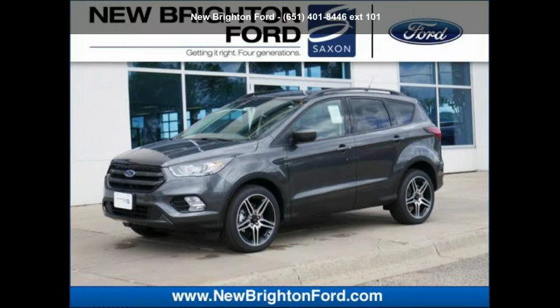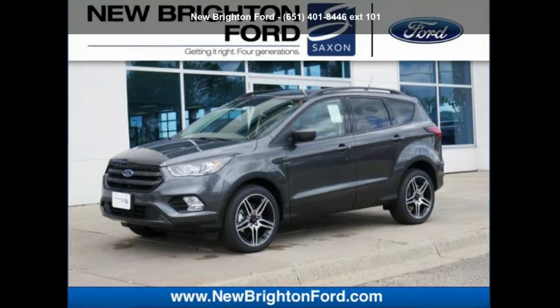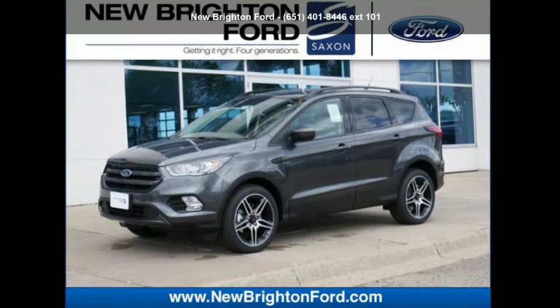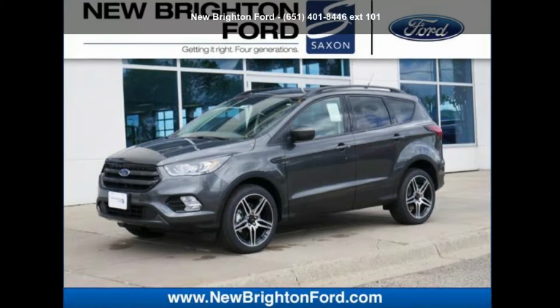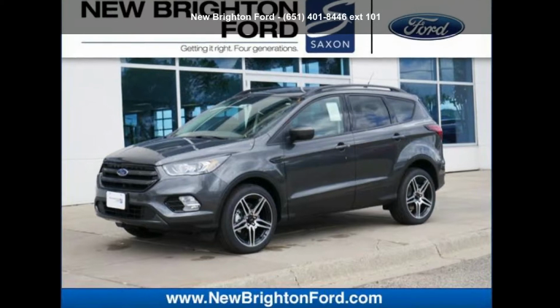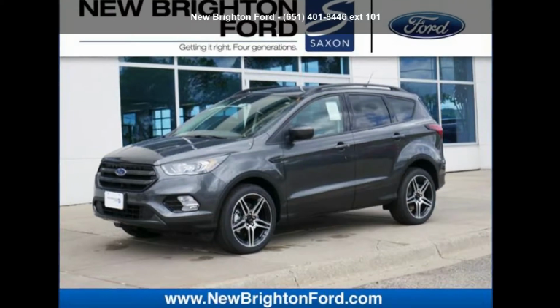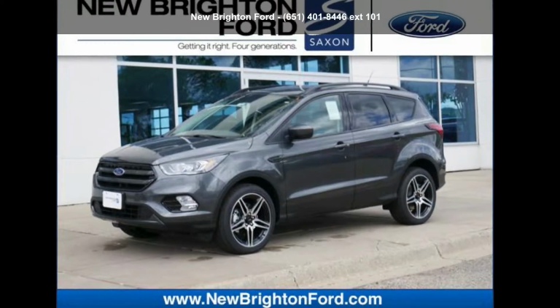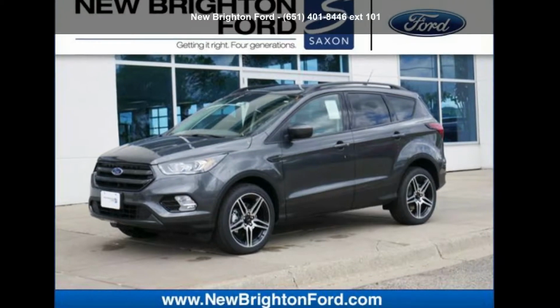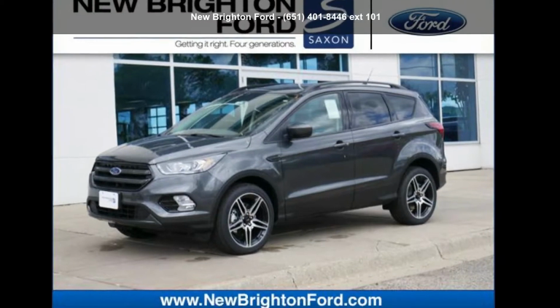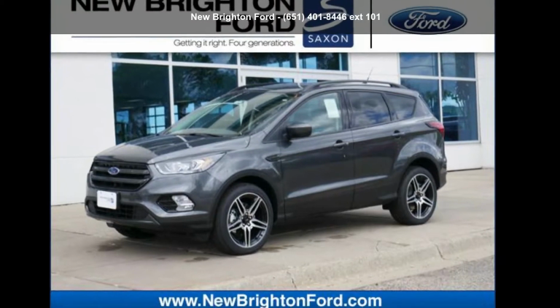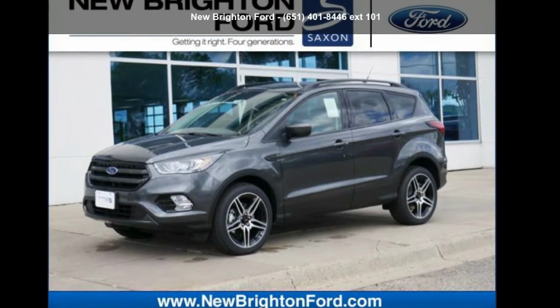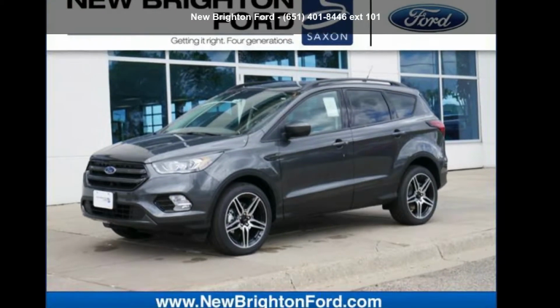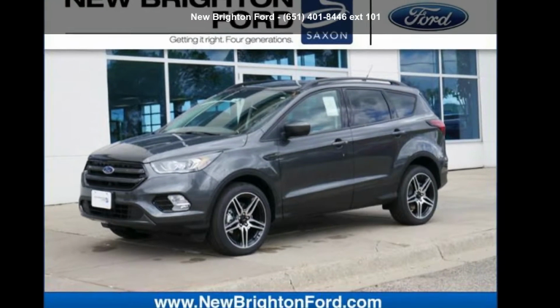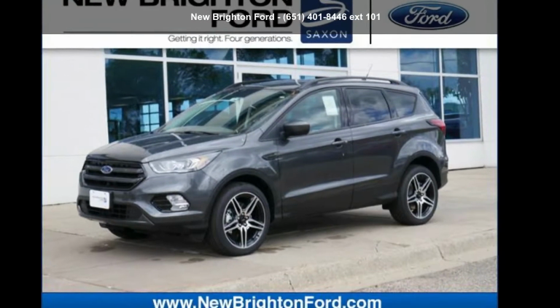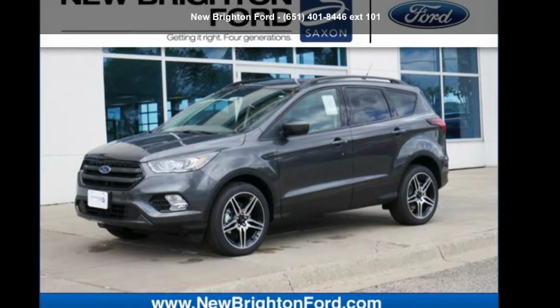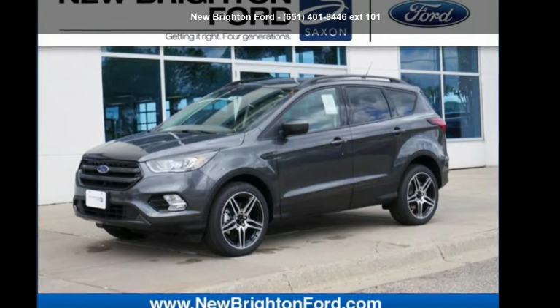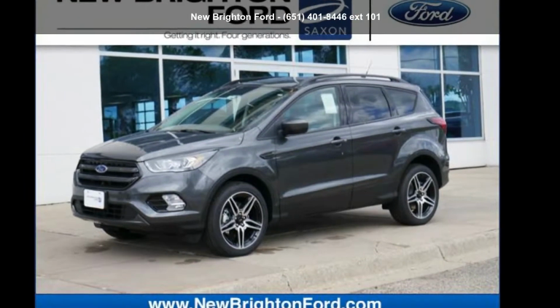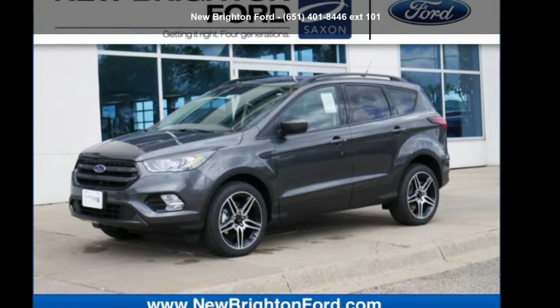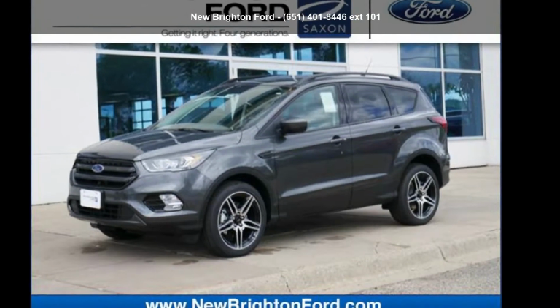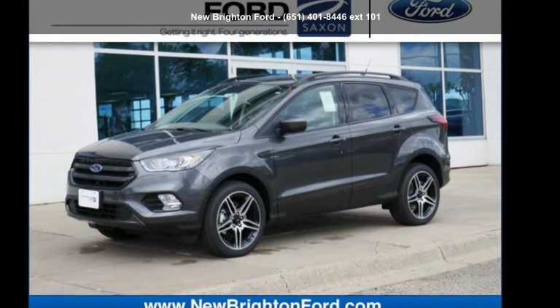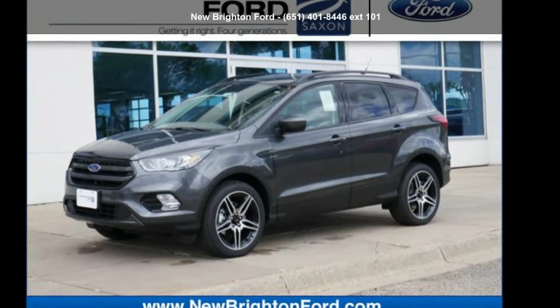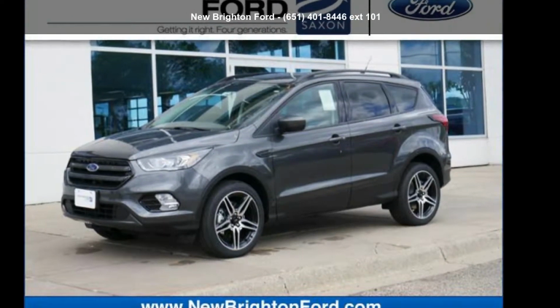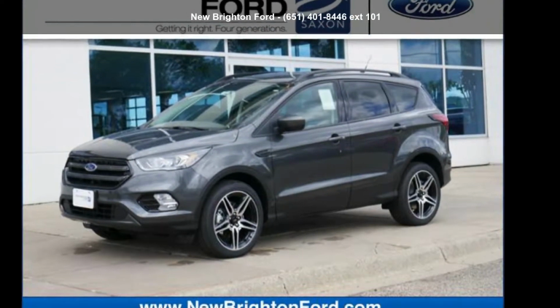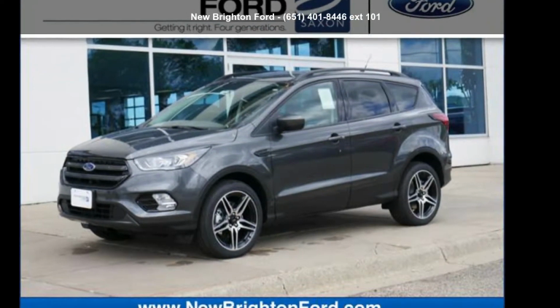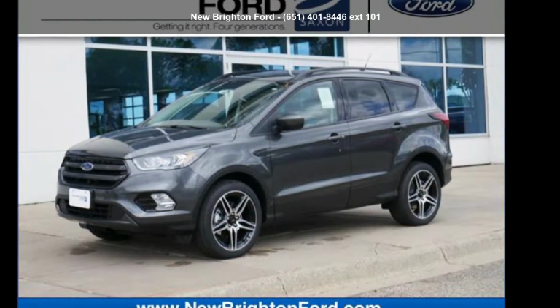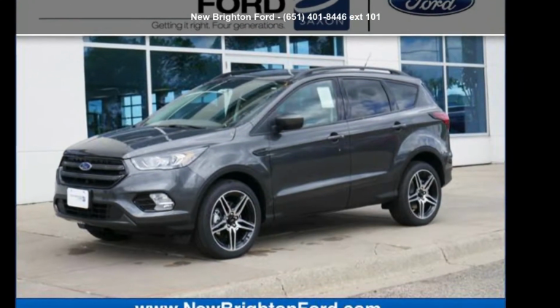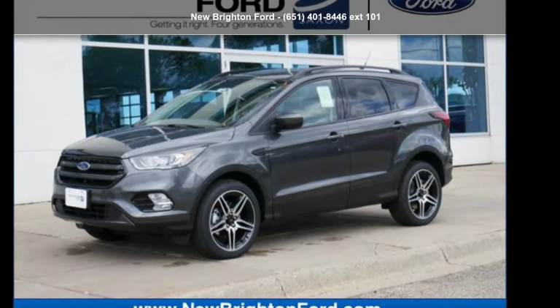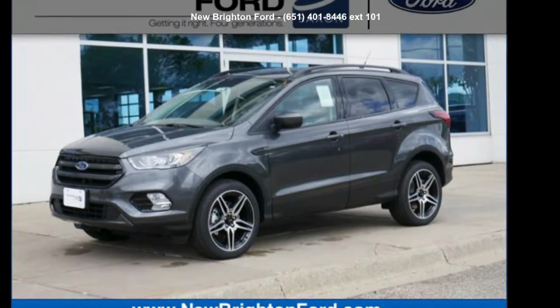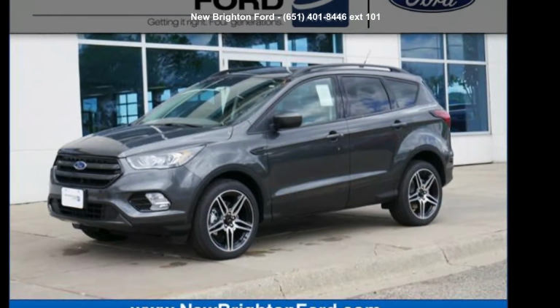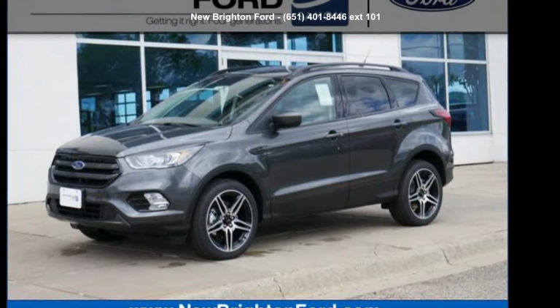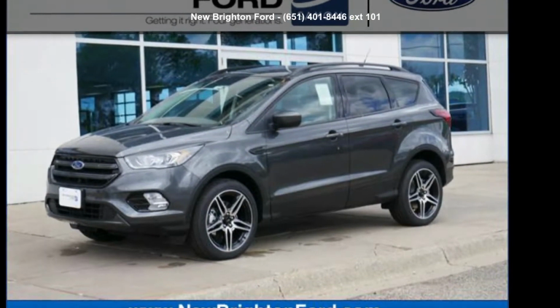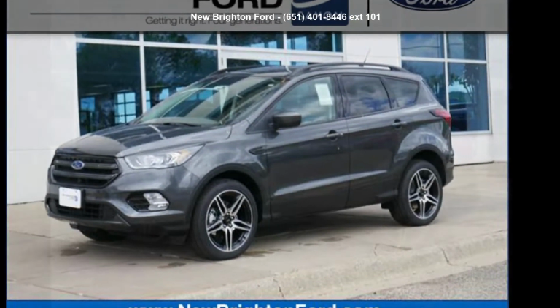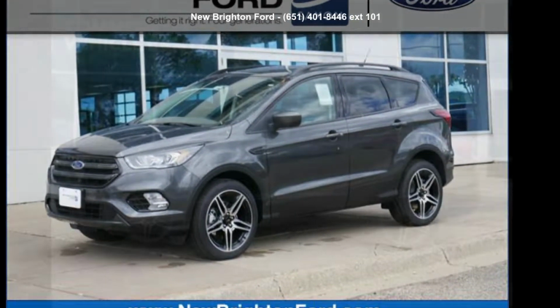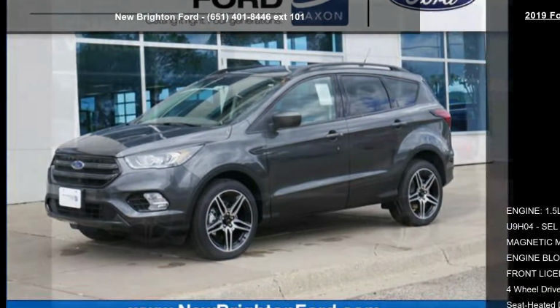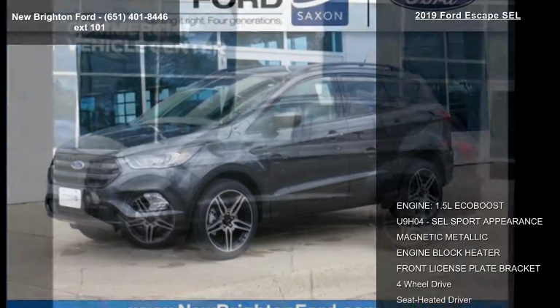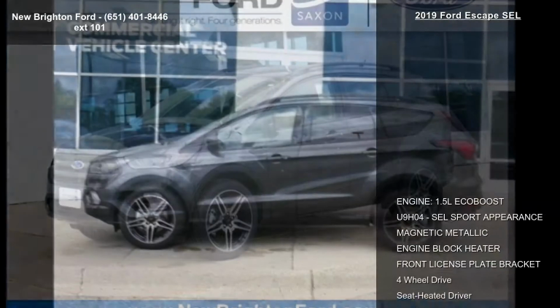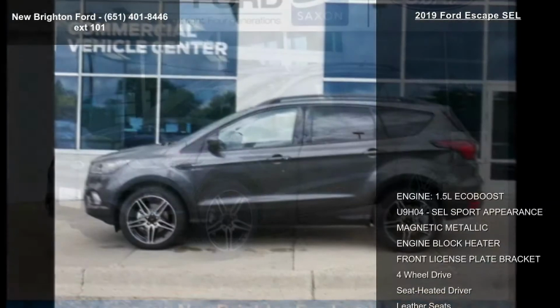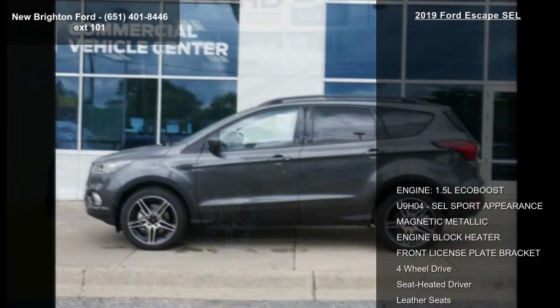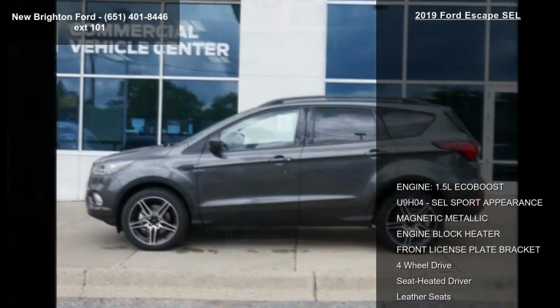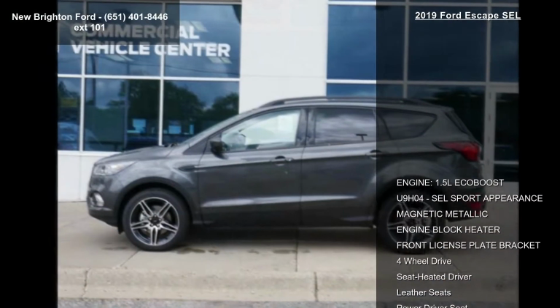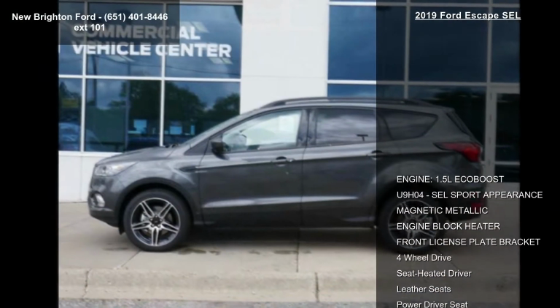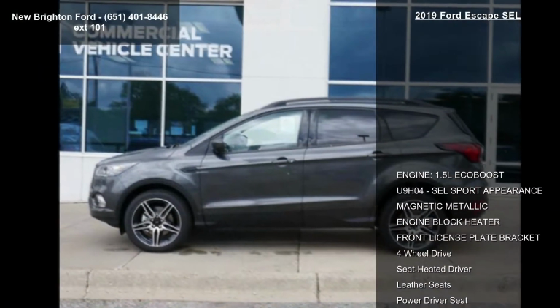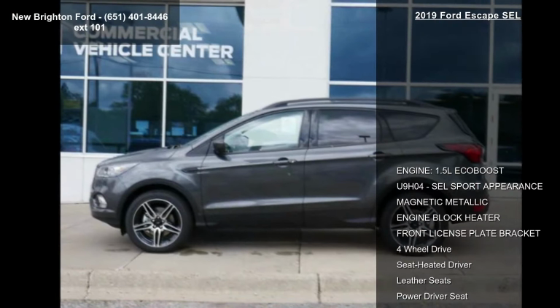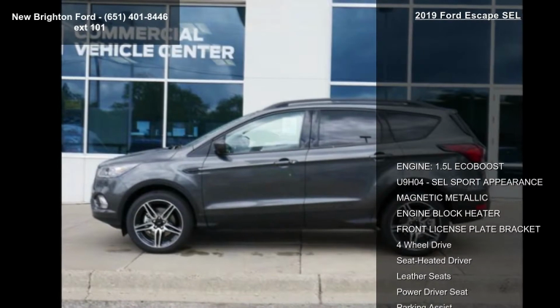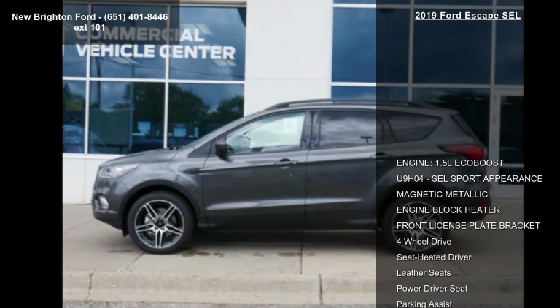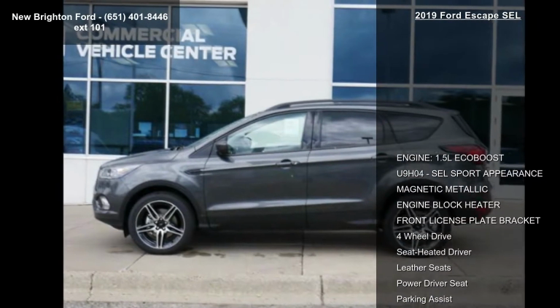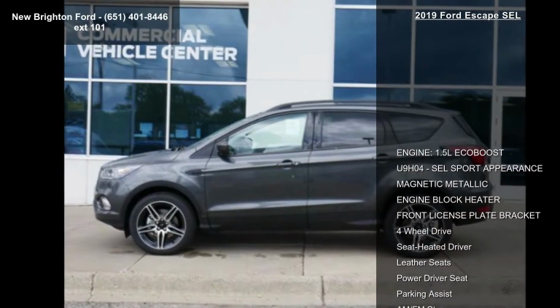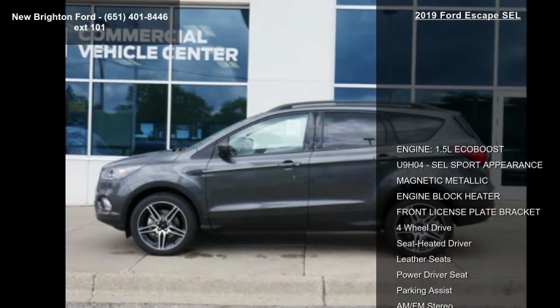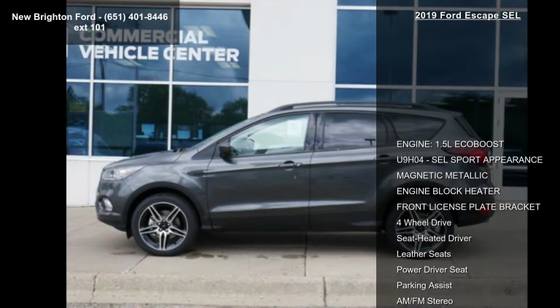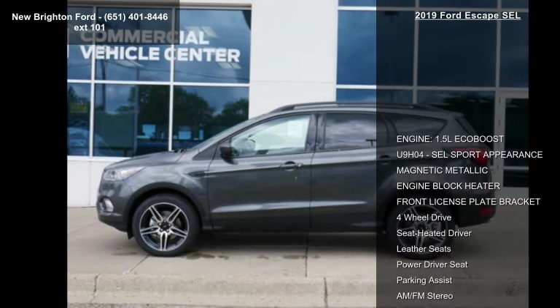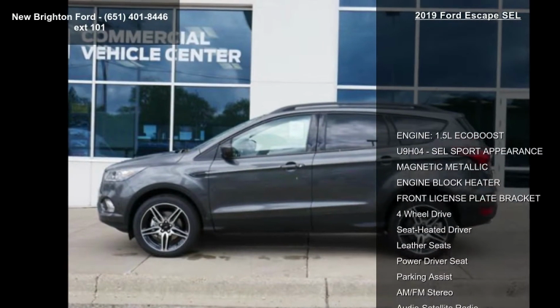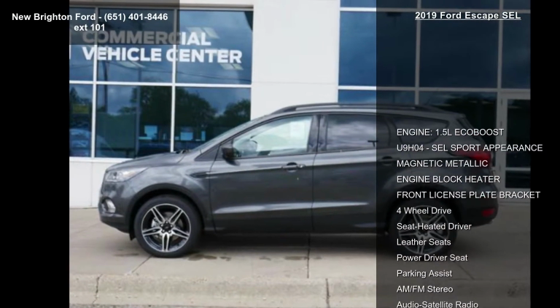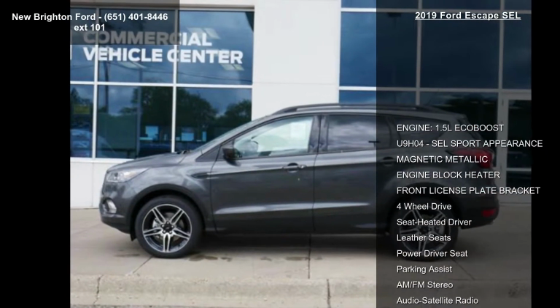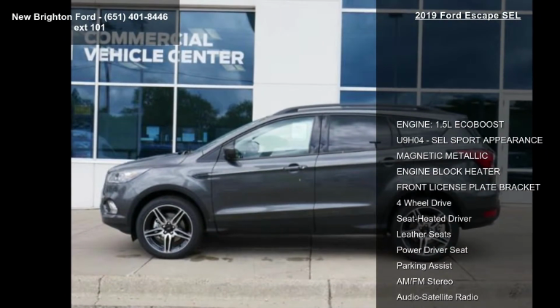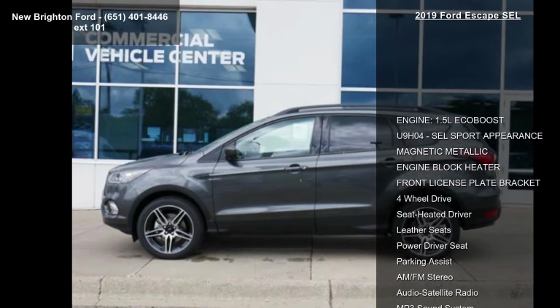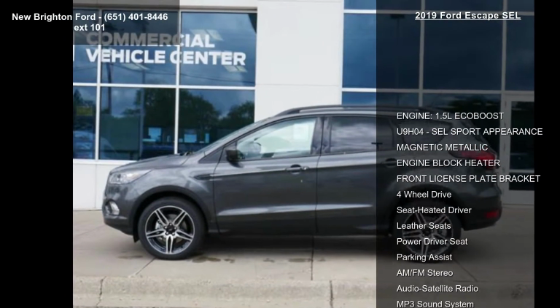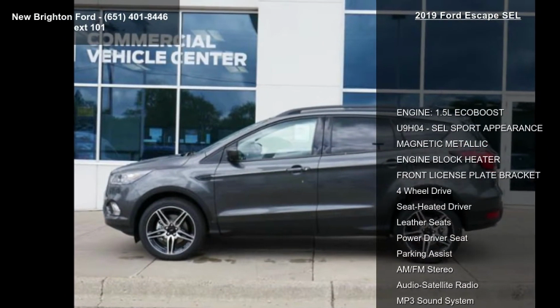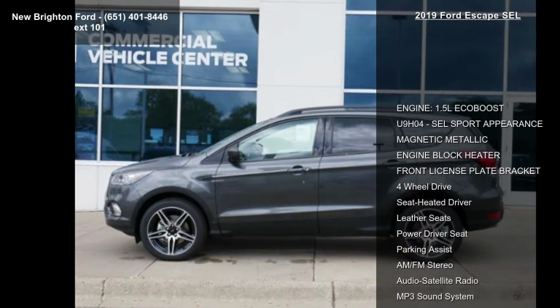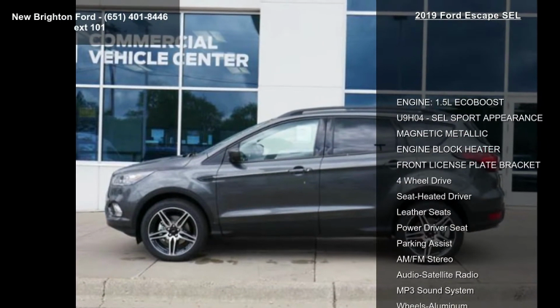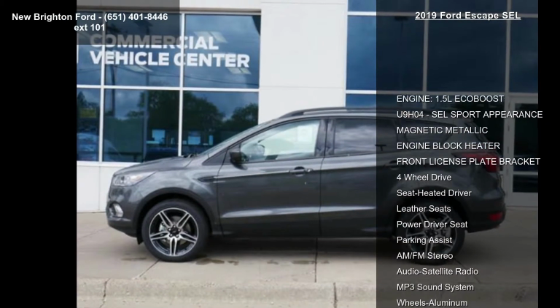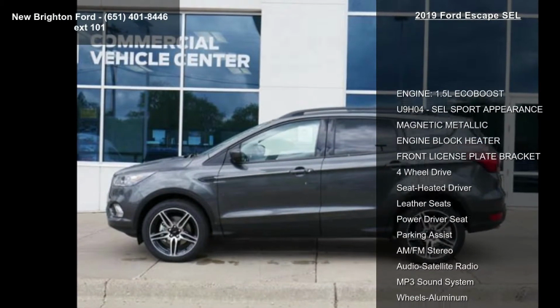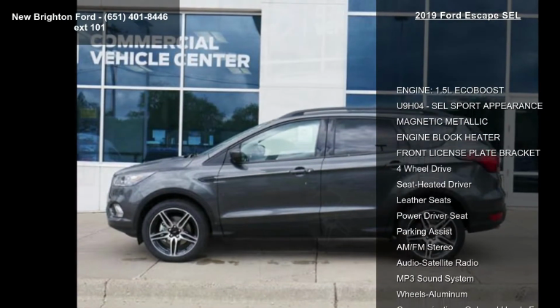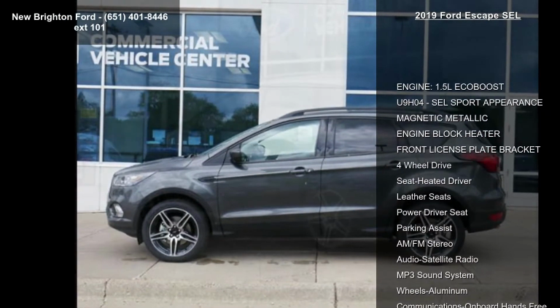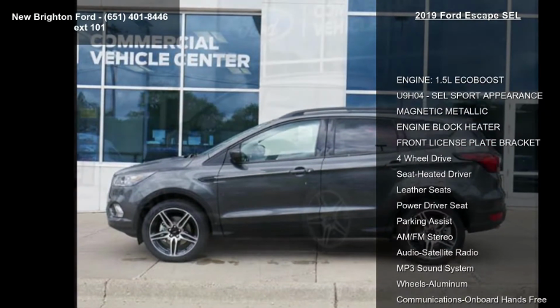Arrive in style with this Ford 2019 Escape SEL. If you are looking for an automobile with great features, look no further.